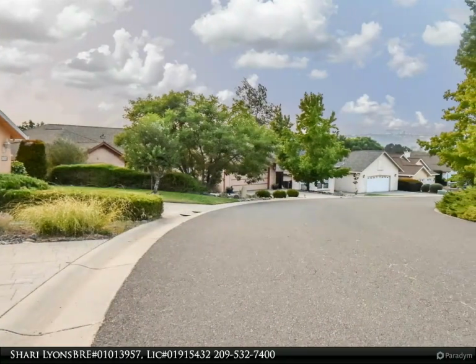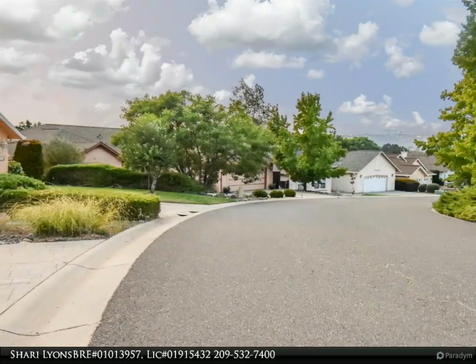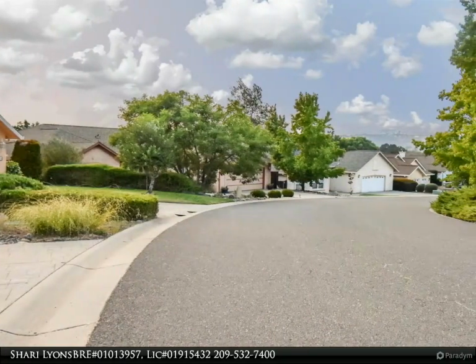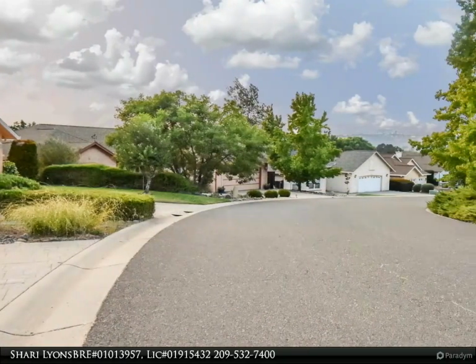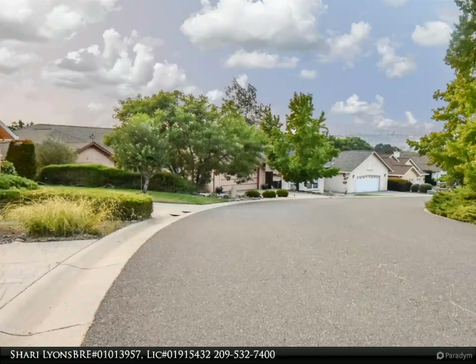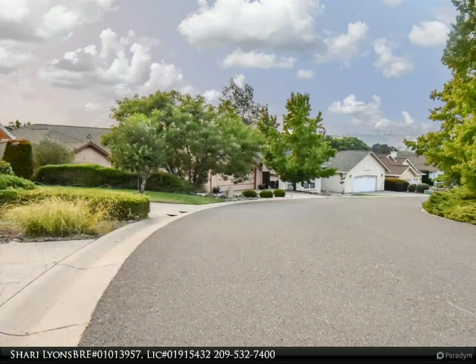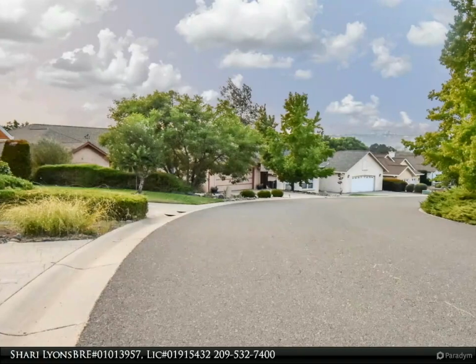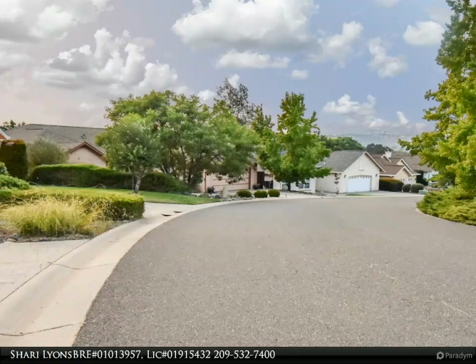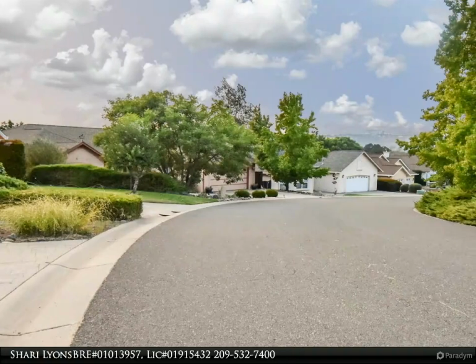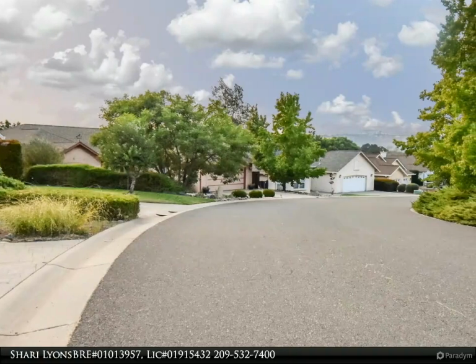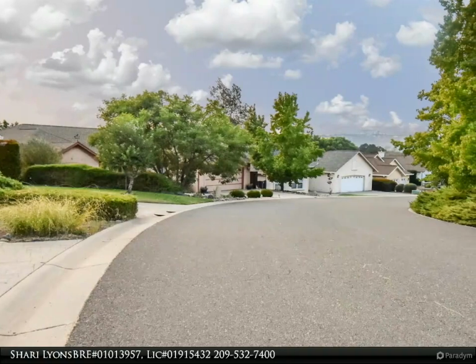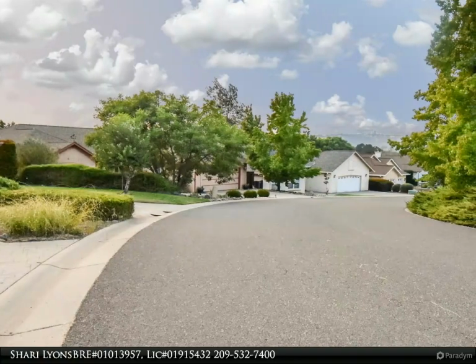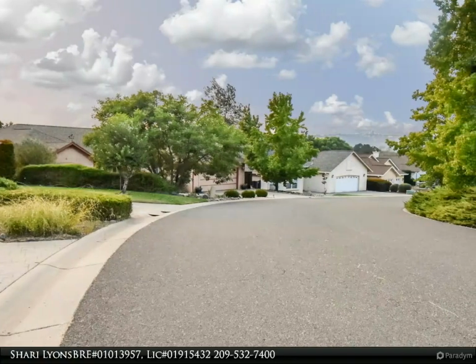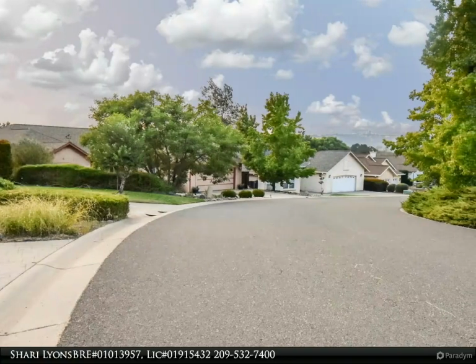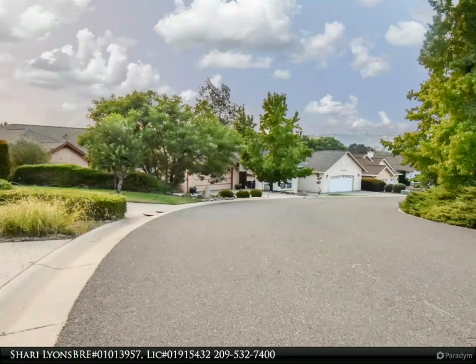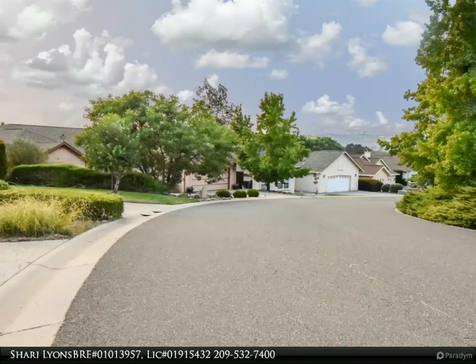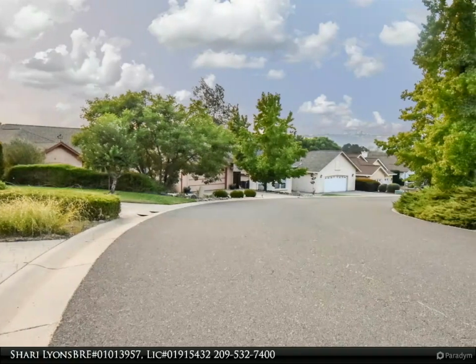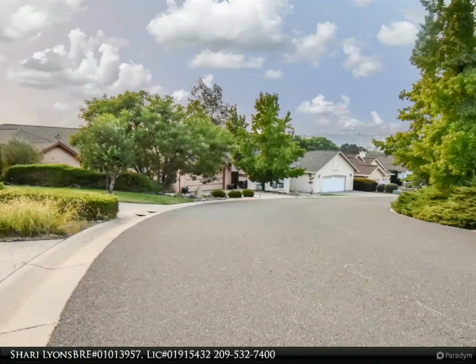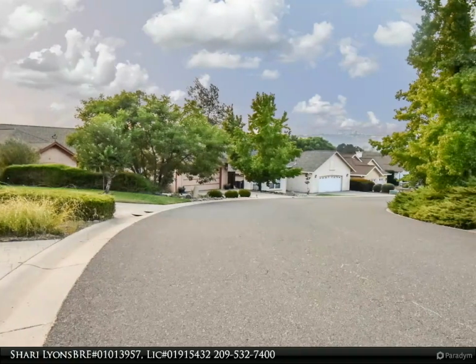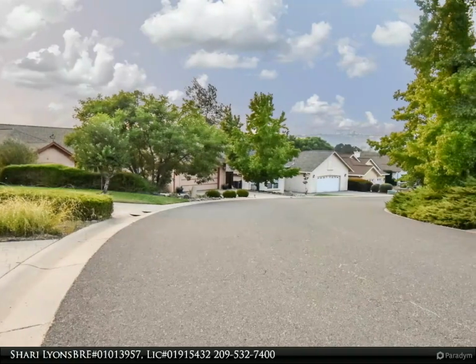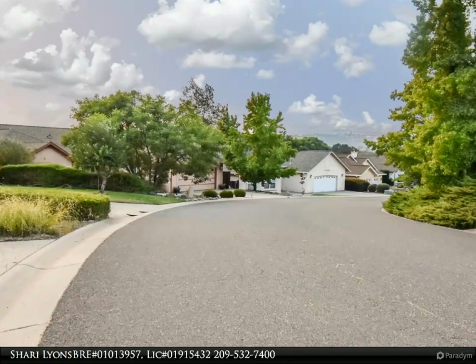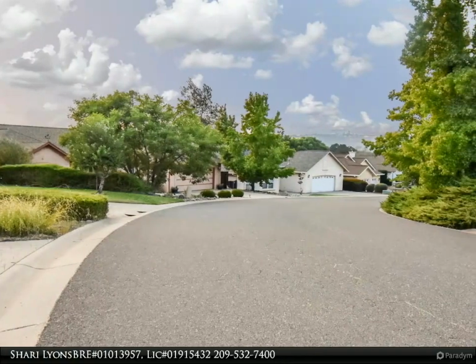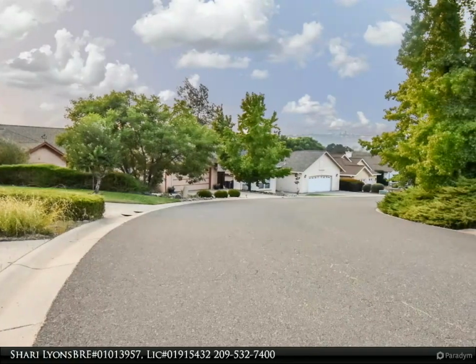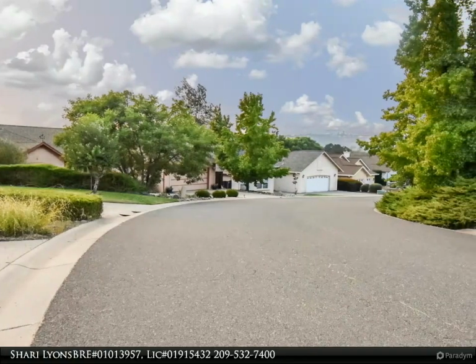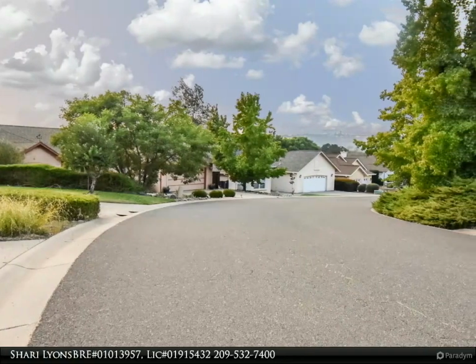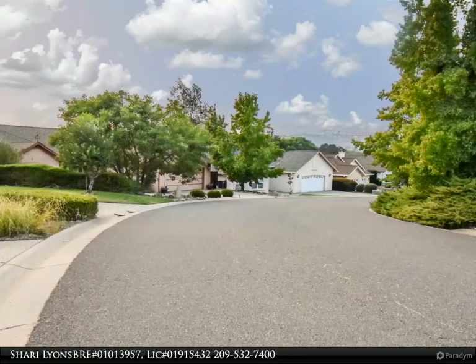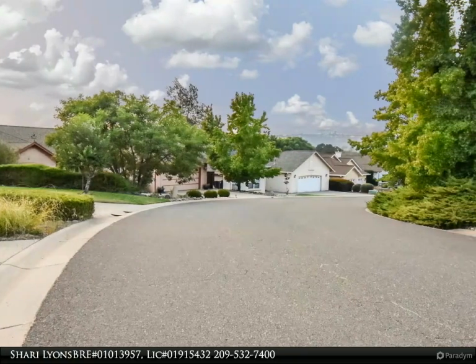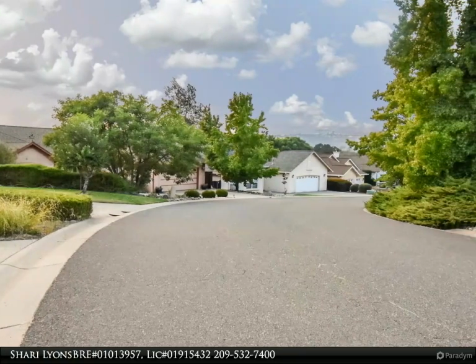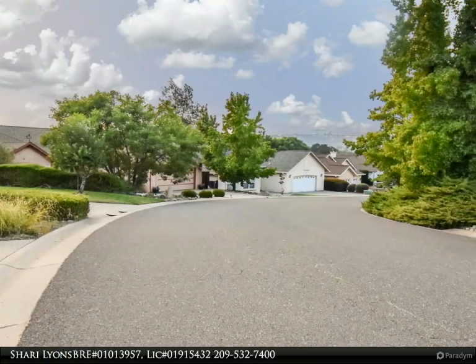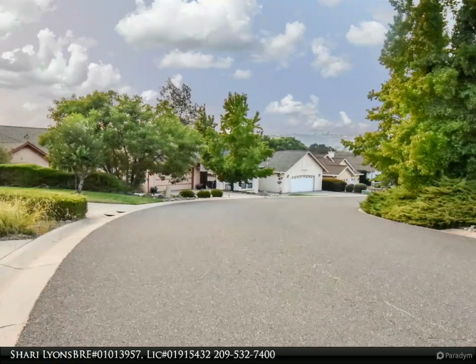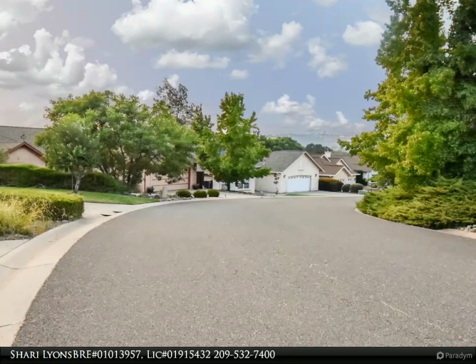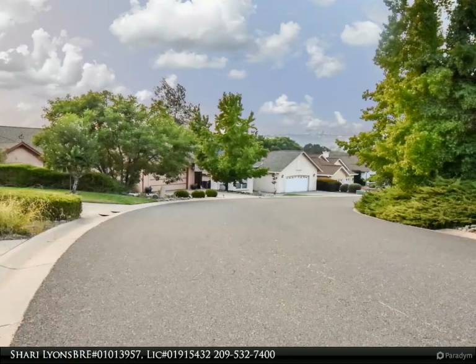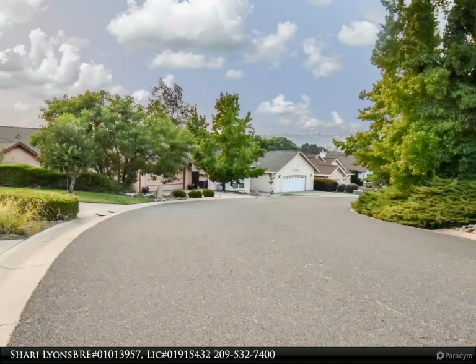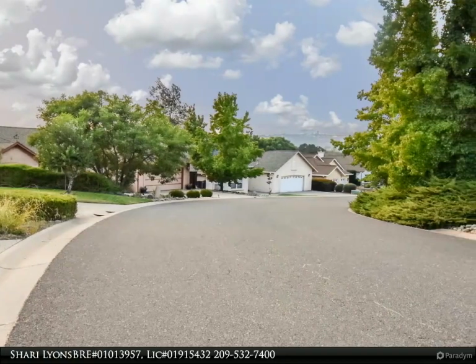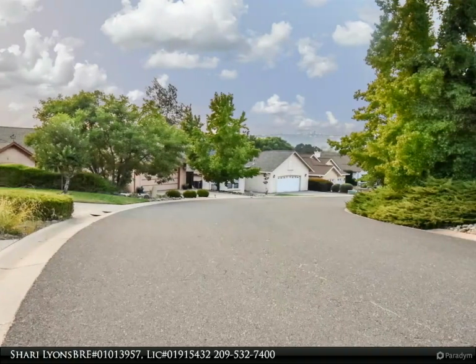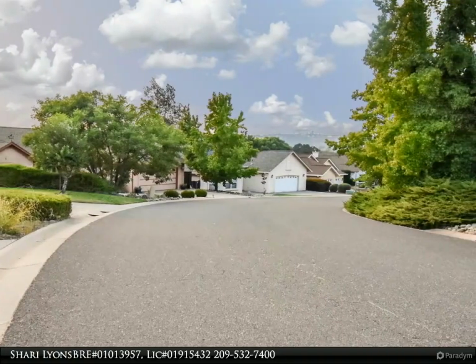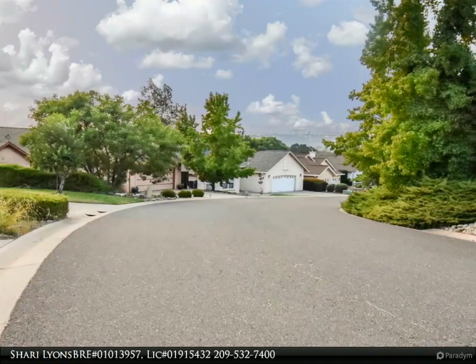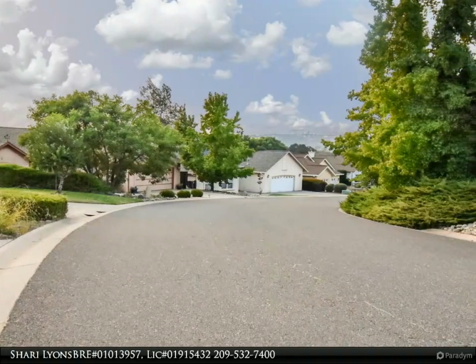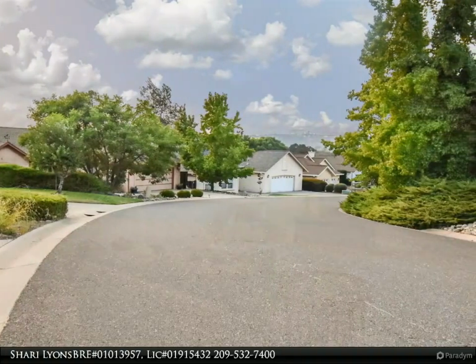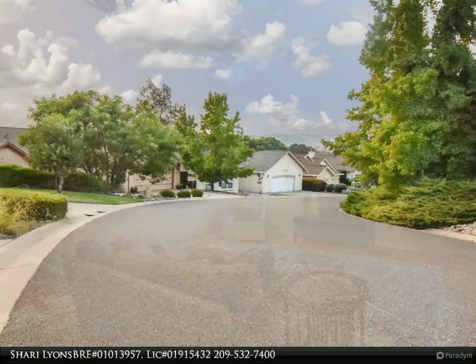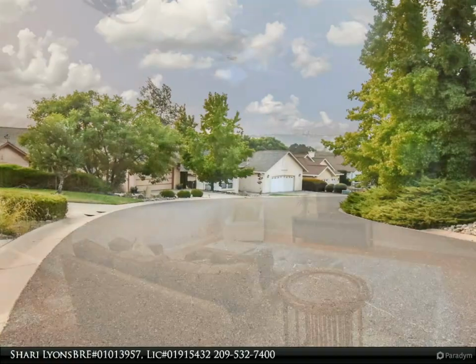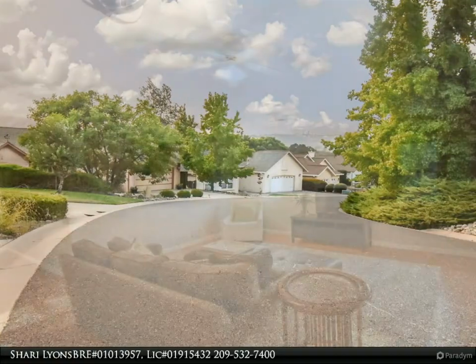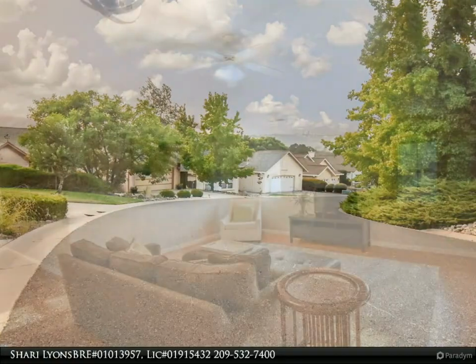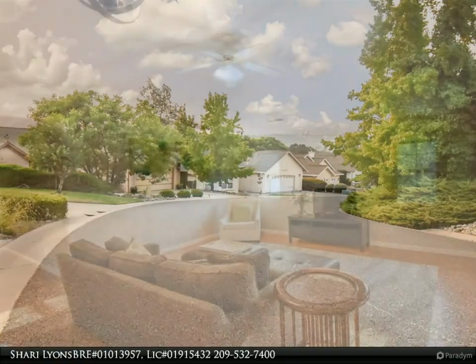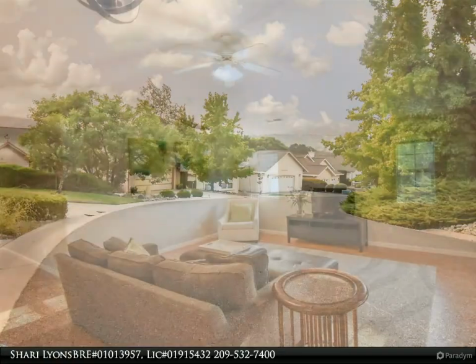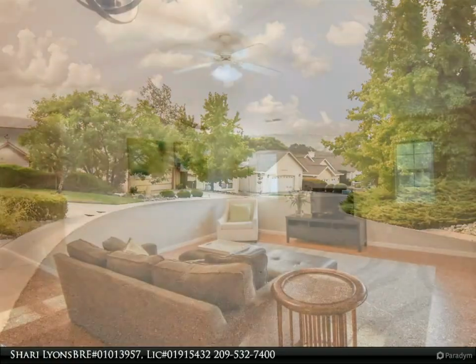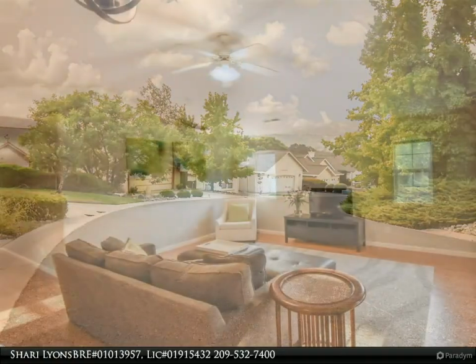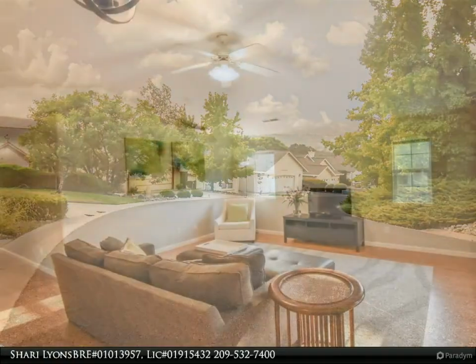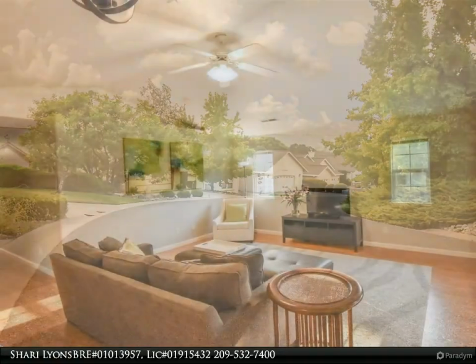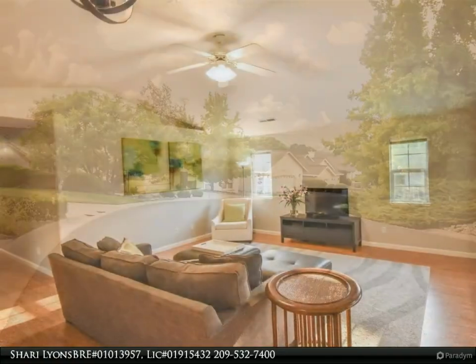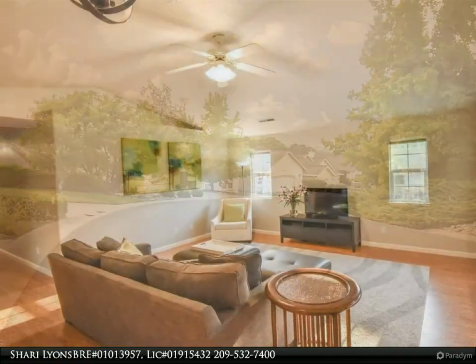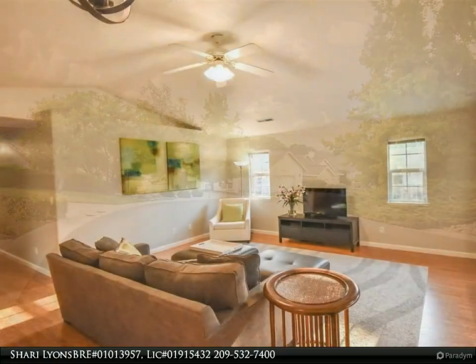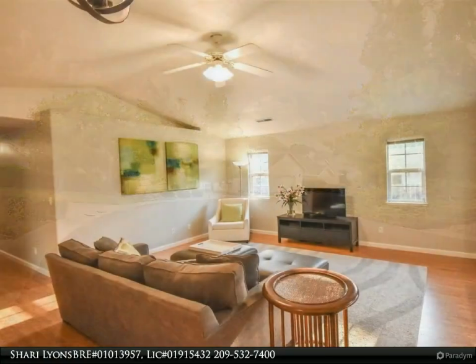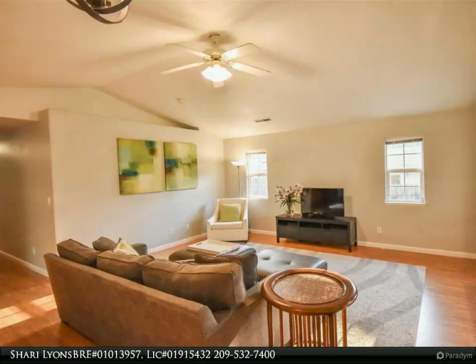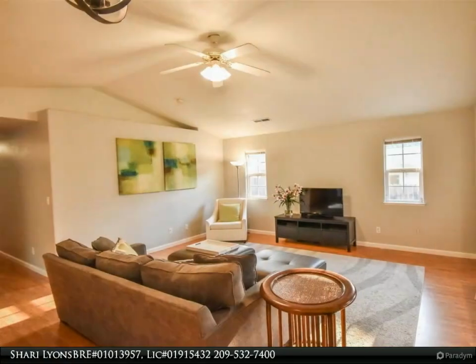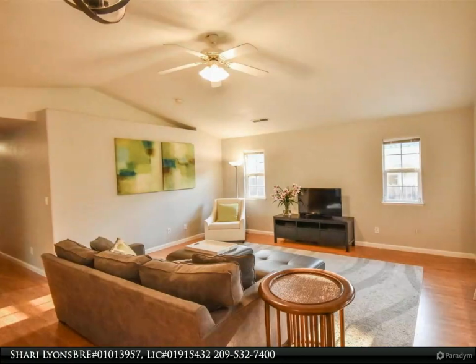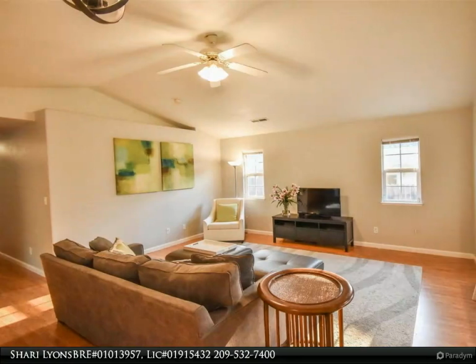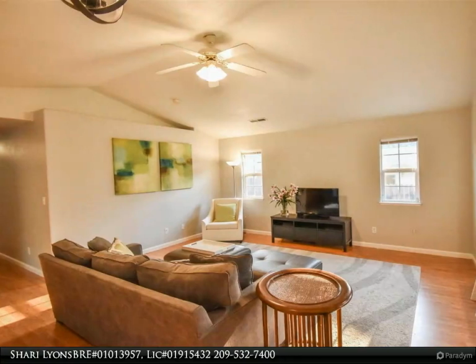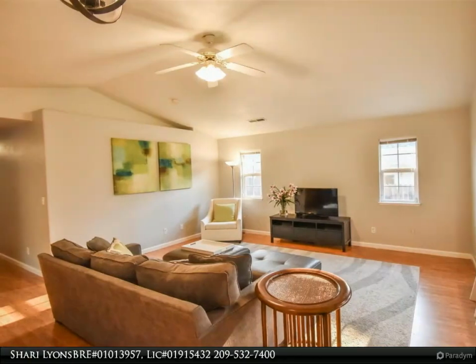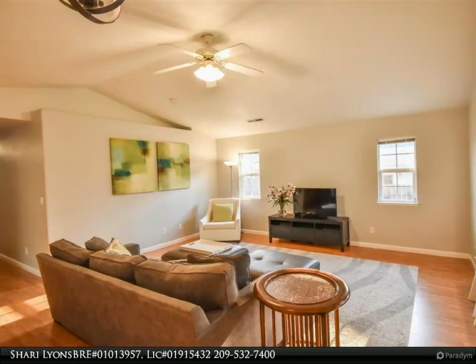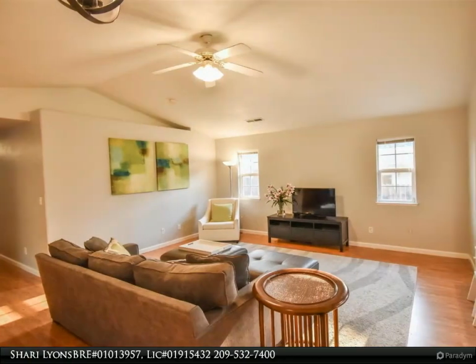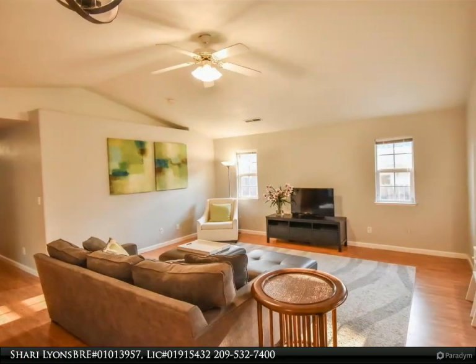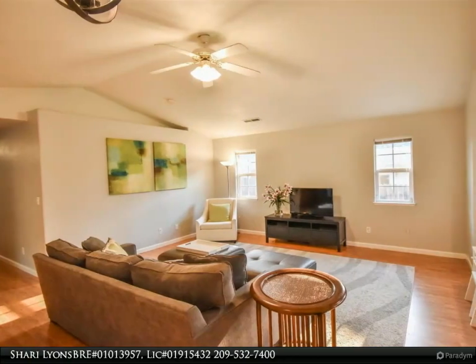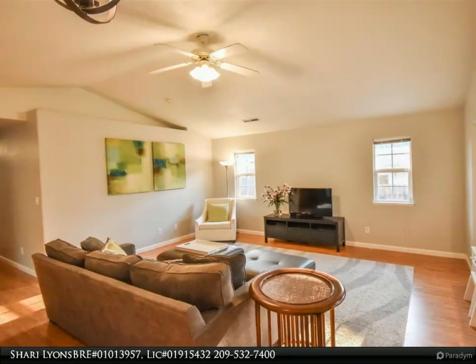This smartly planned single-level floor plan has a large living room with cathedral ceilings and mountain views through the bay window.